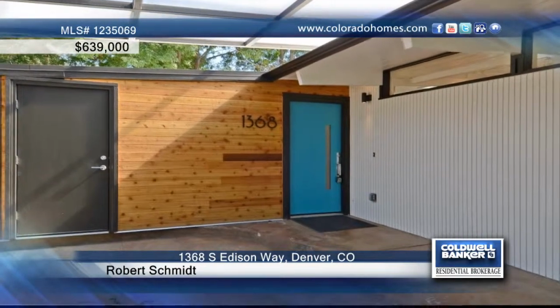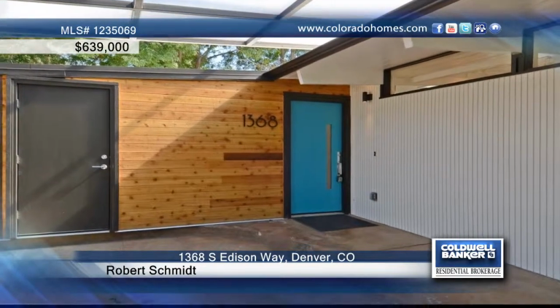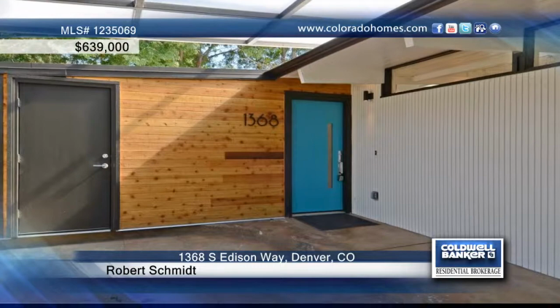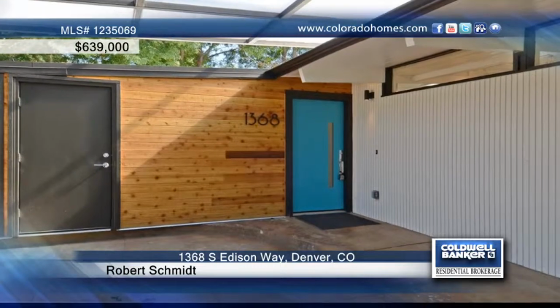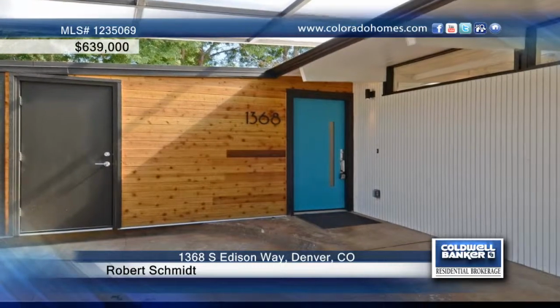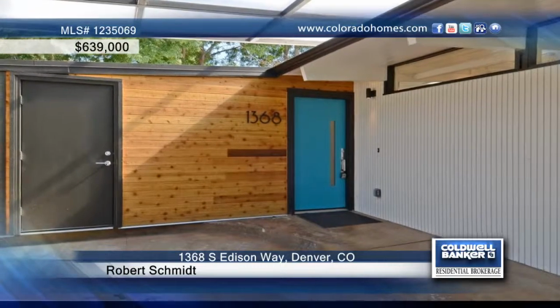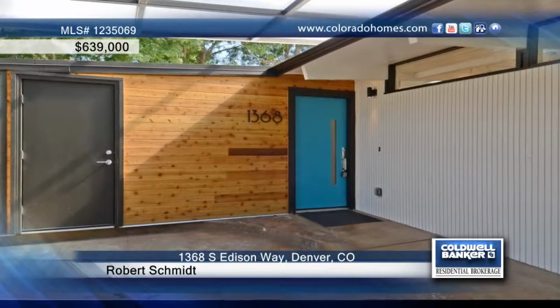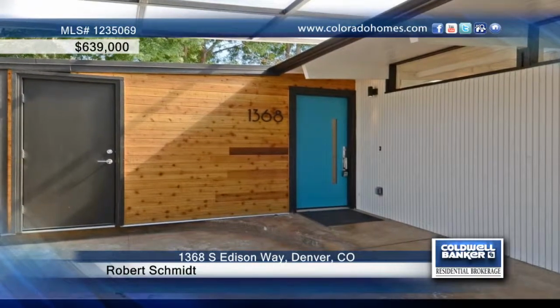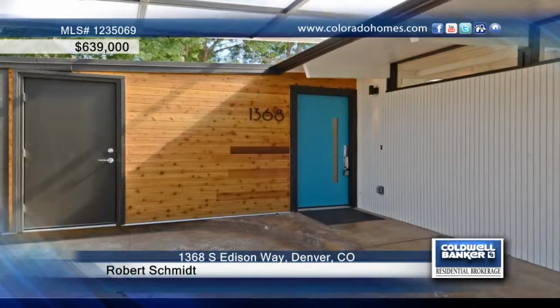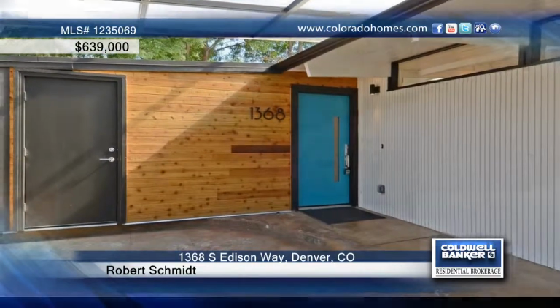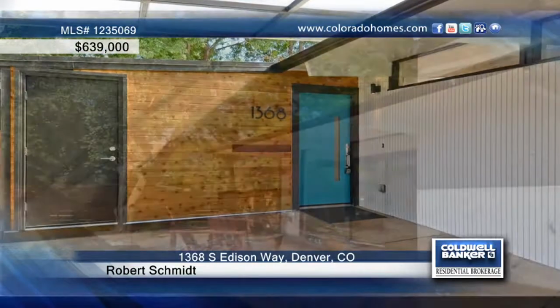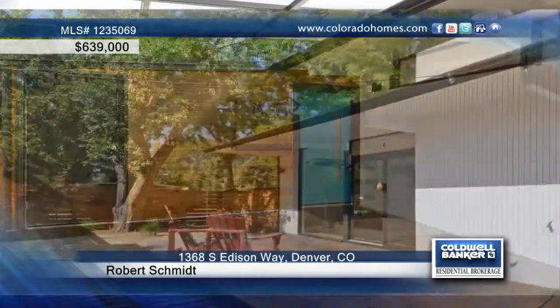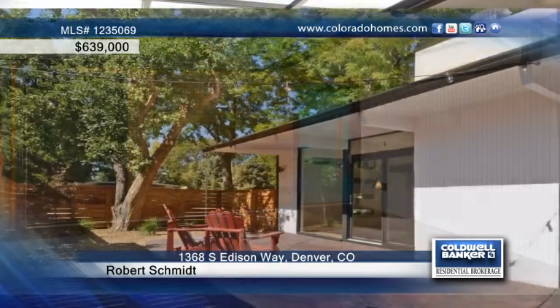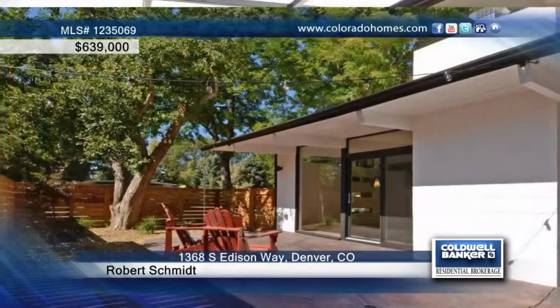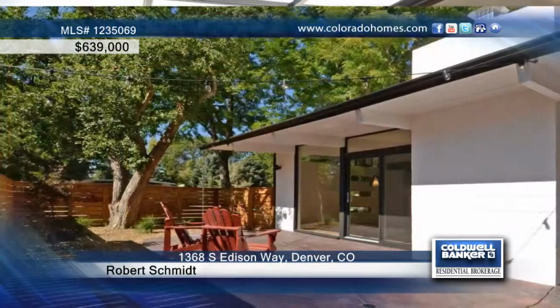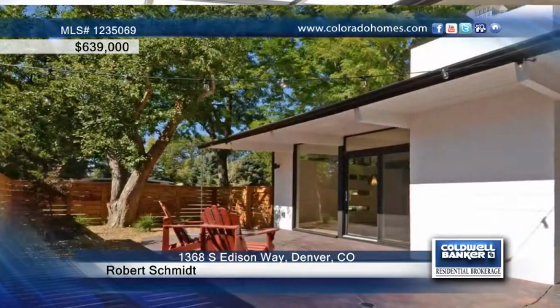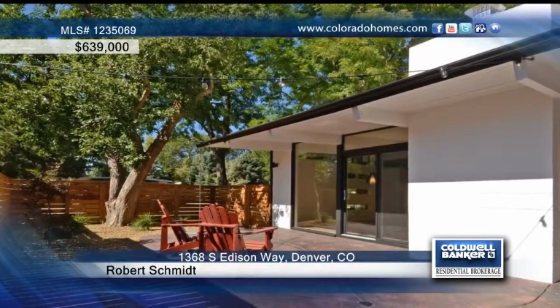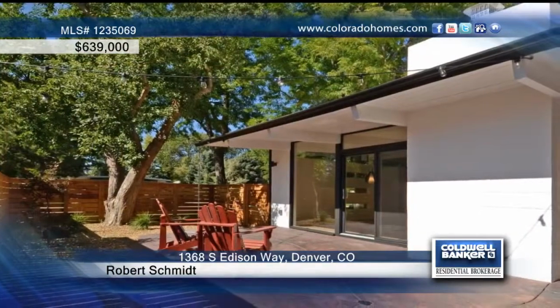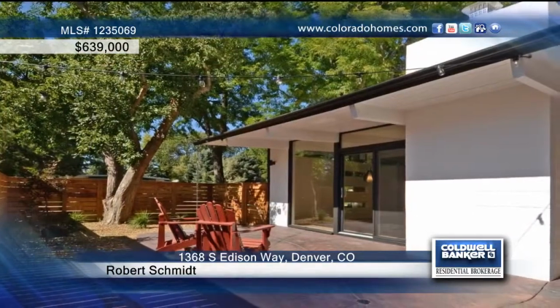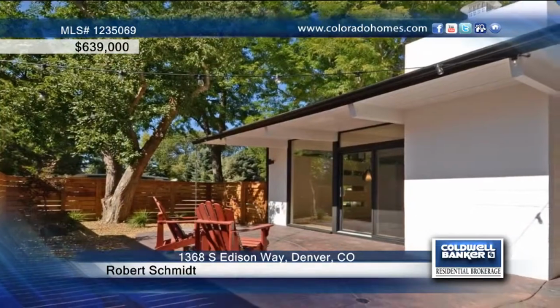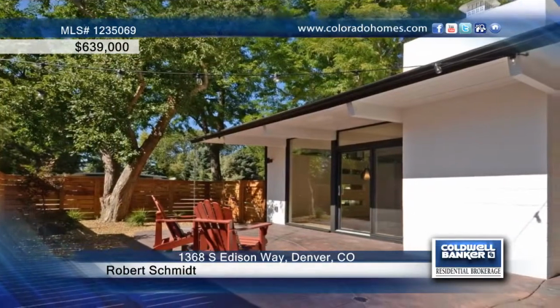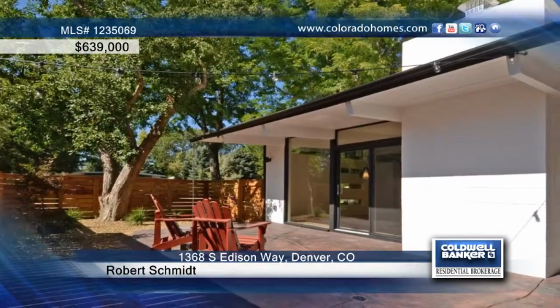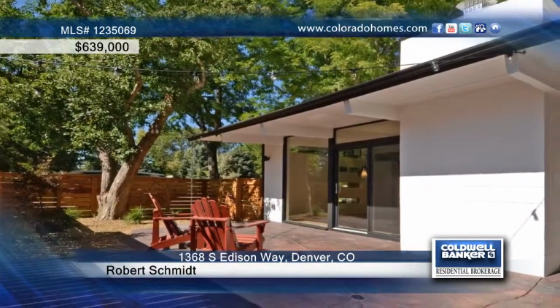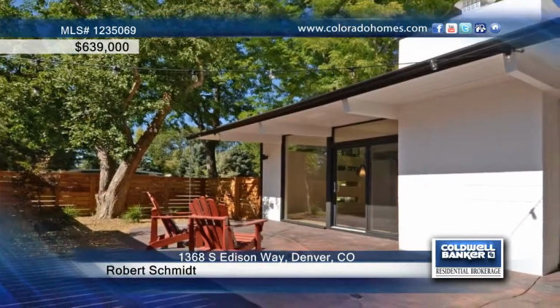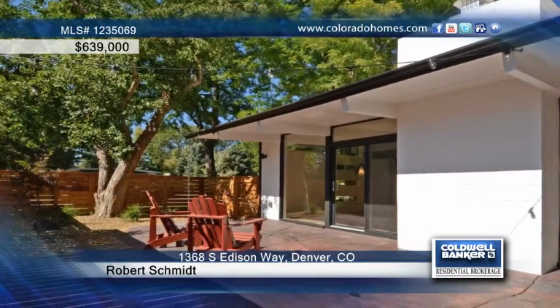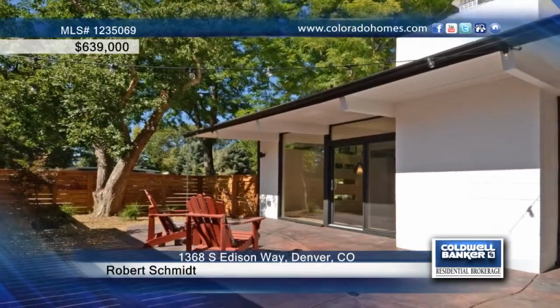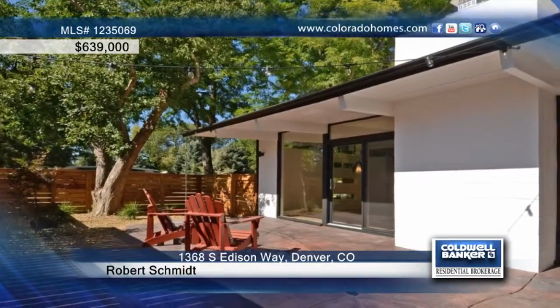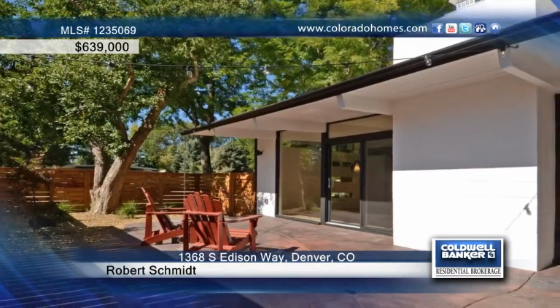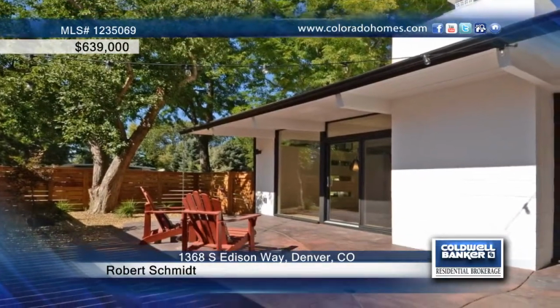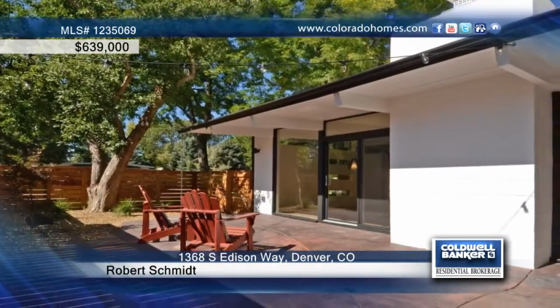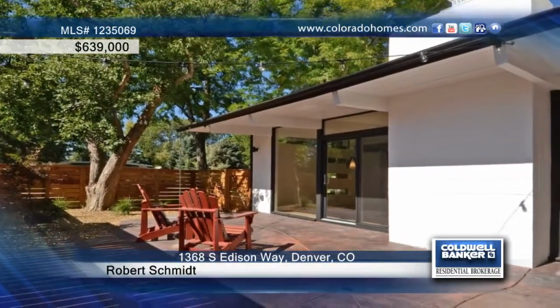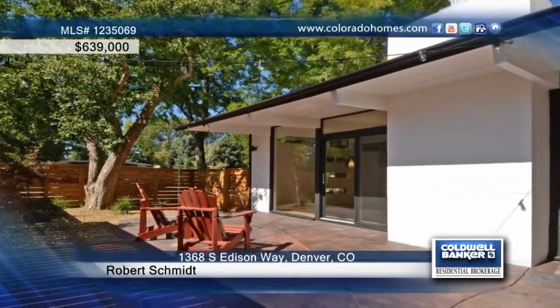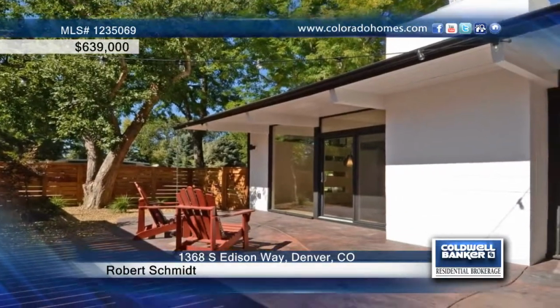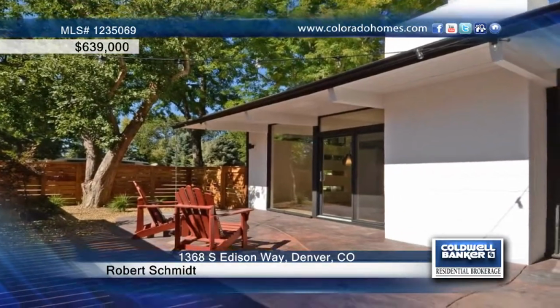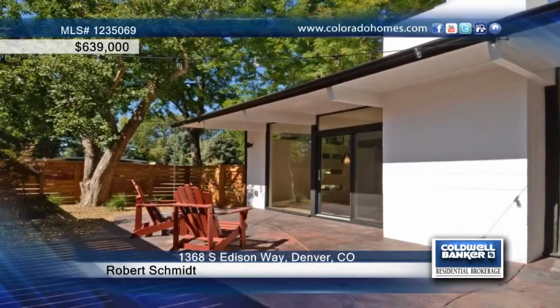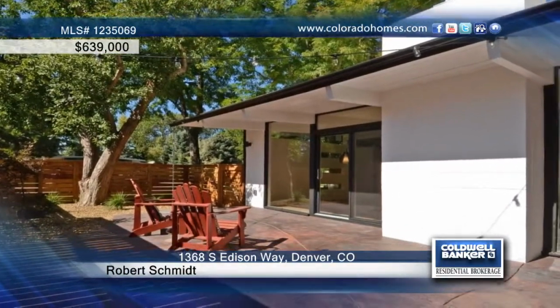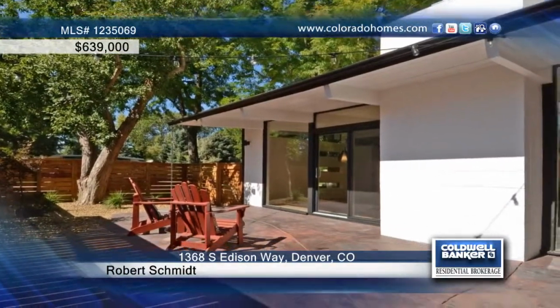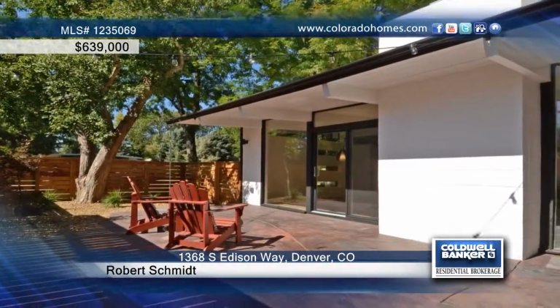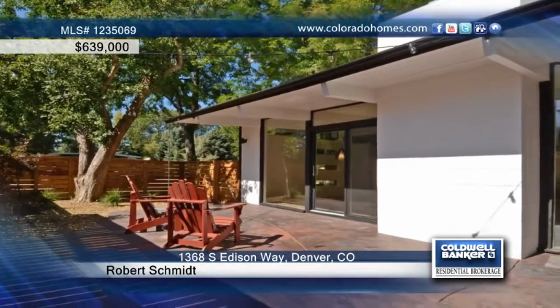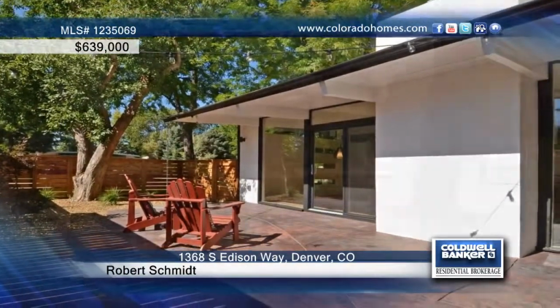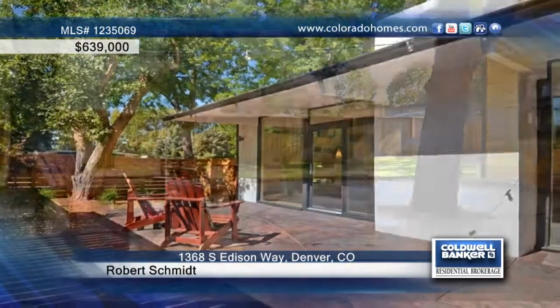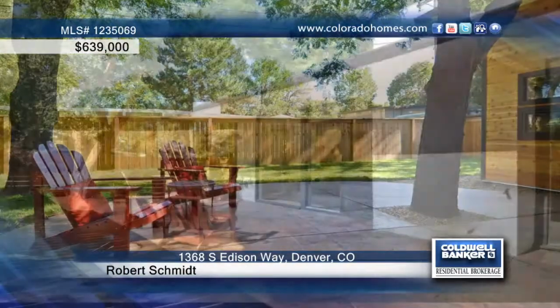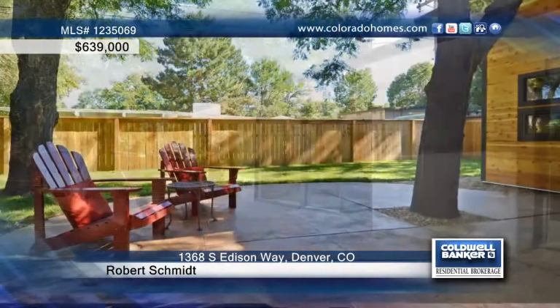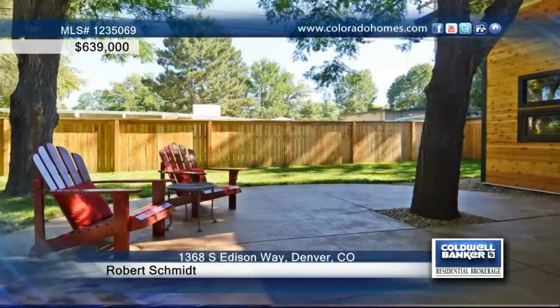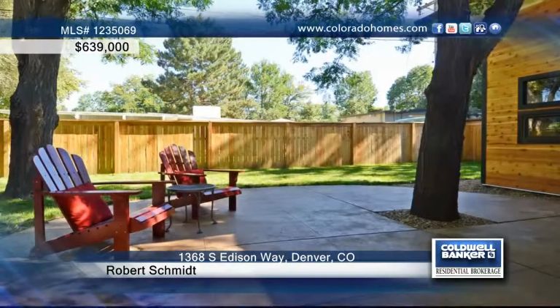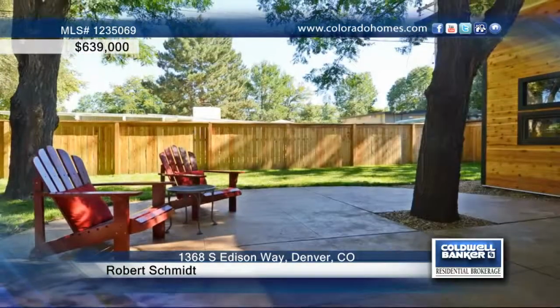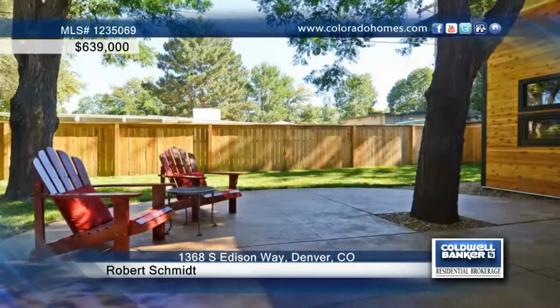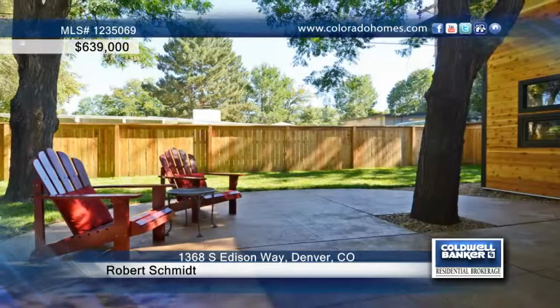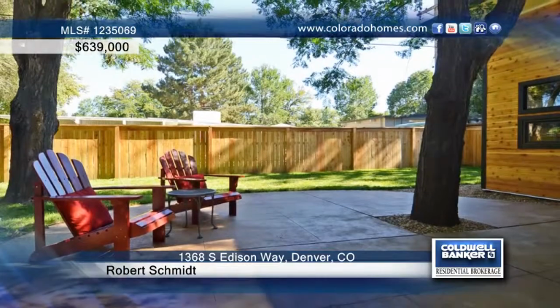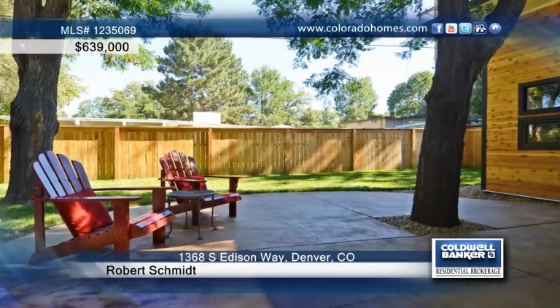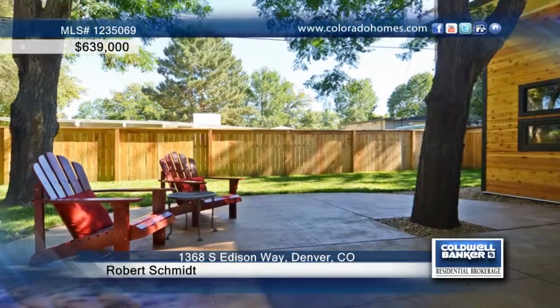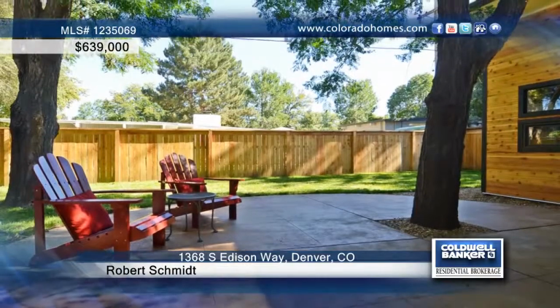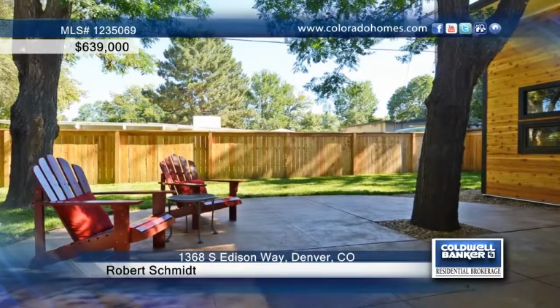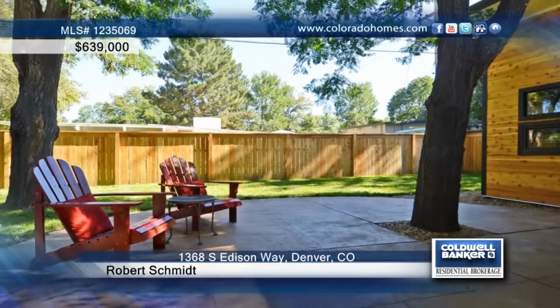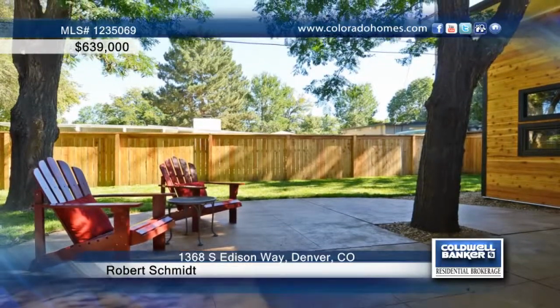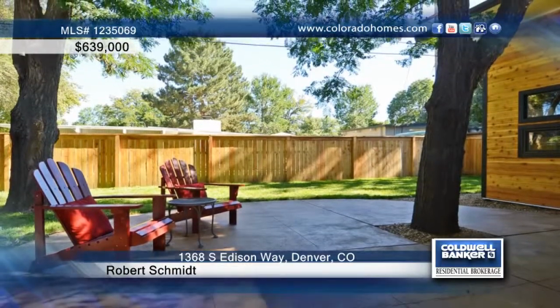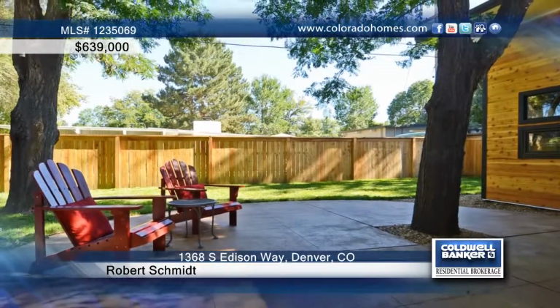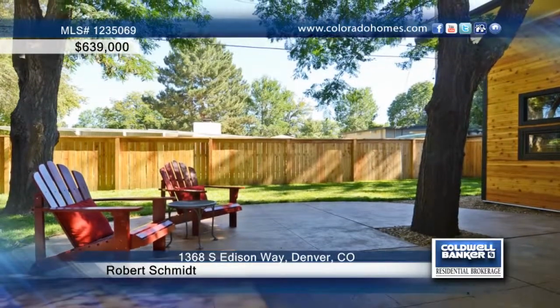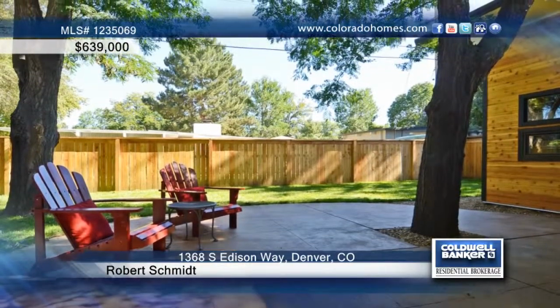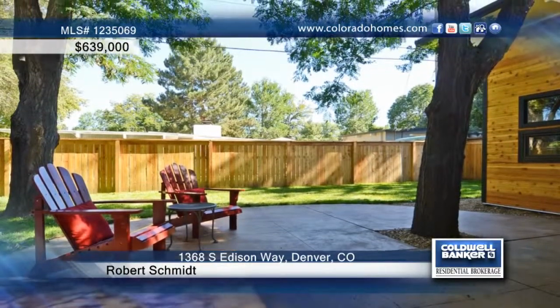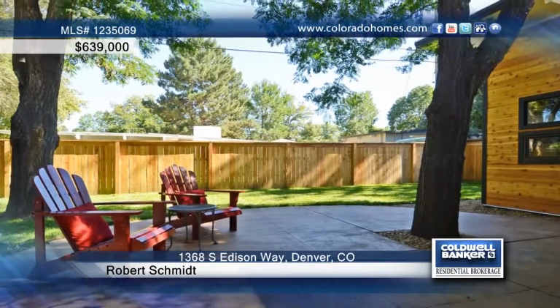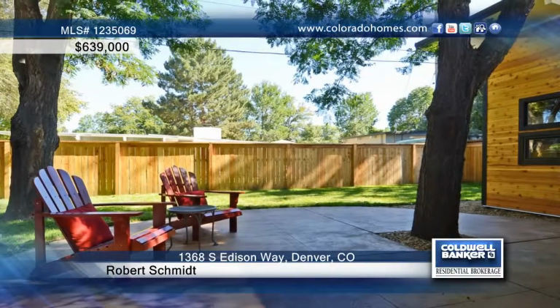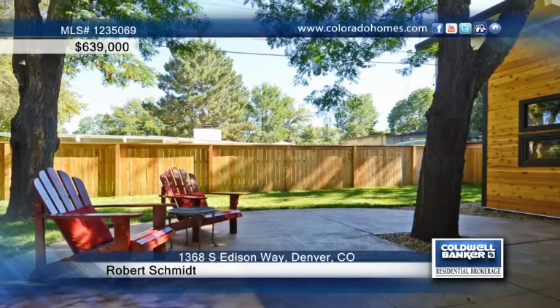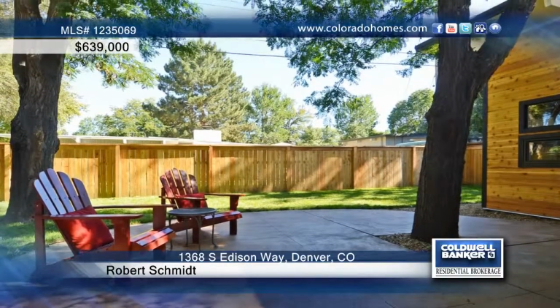Outside you'll find a new custom front door milled in Austin, Texas by Crestview Doors, plus new landscaping, fence, and sprinkler system.